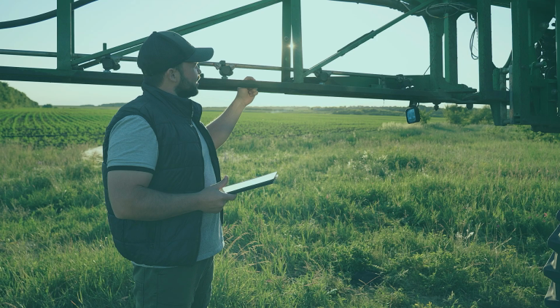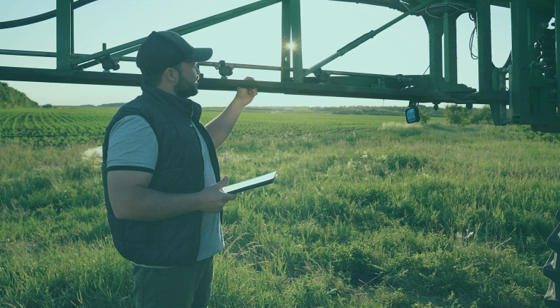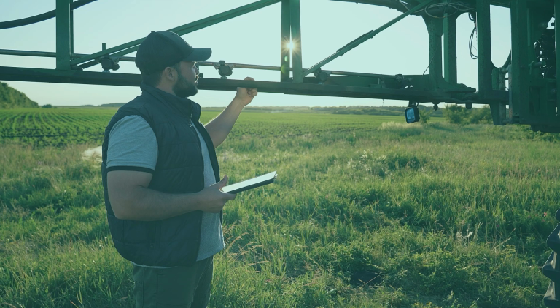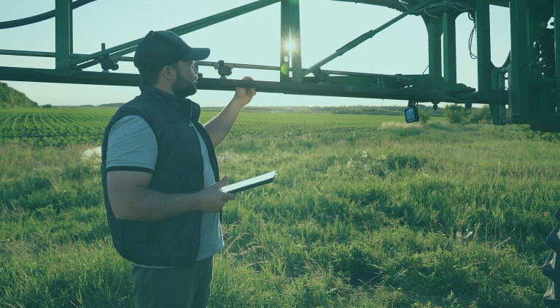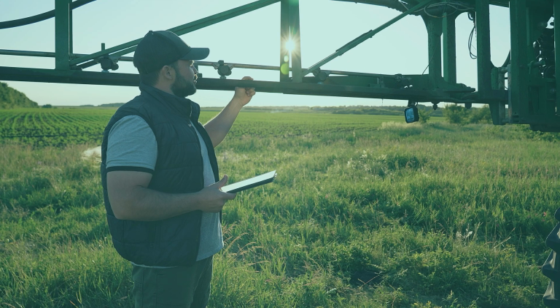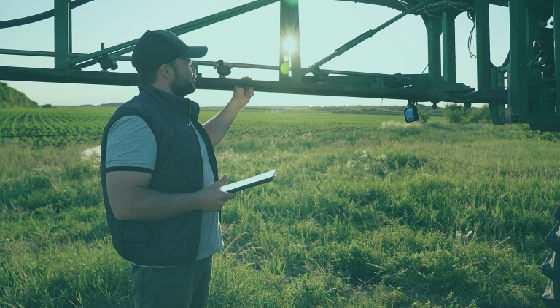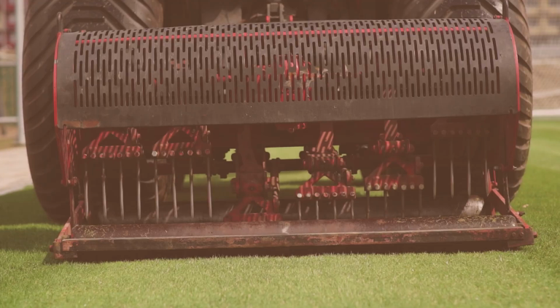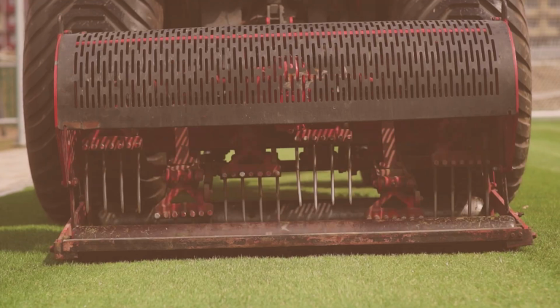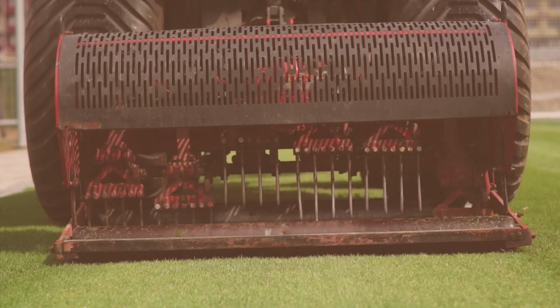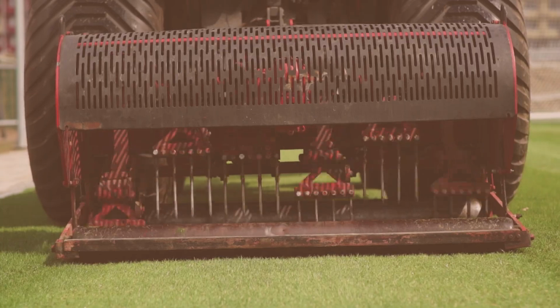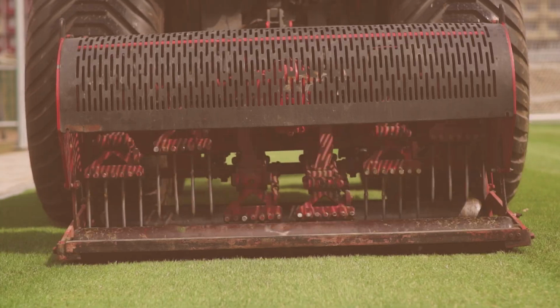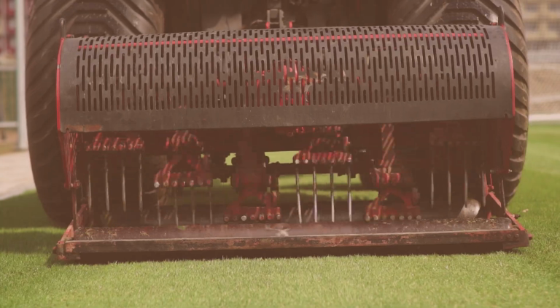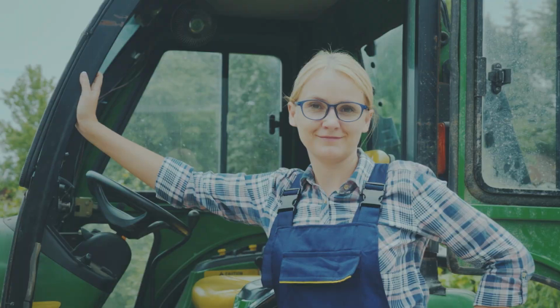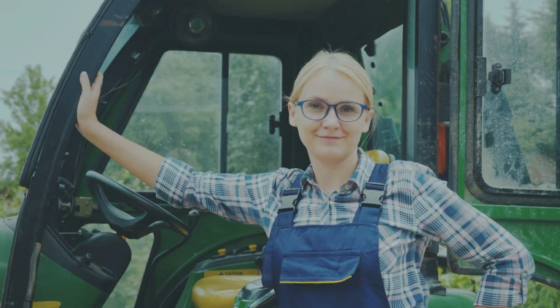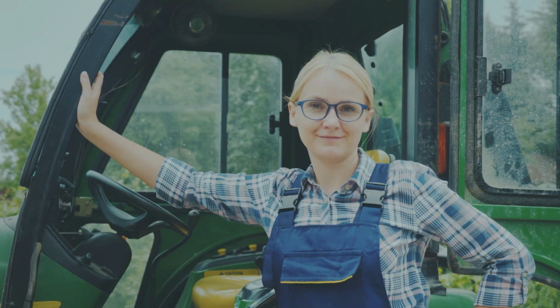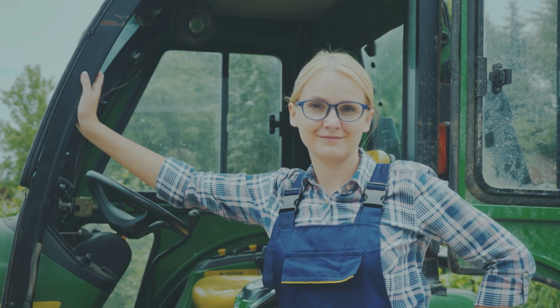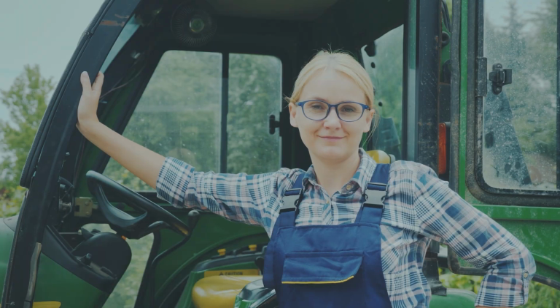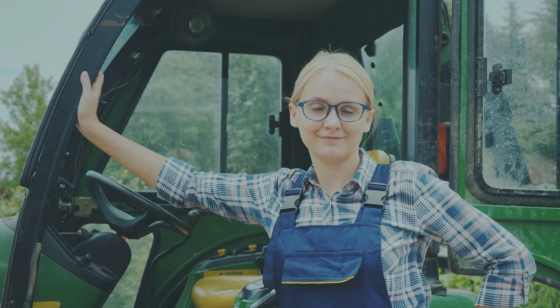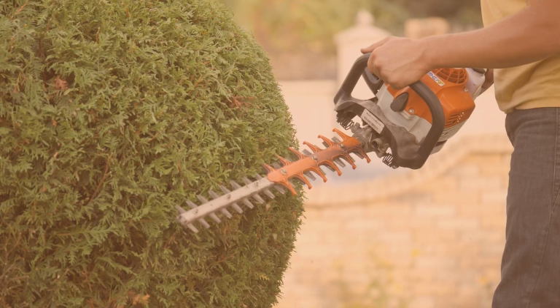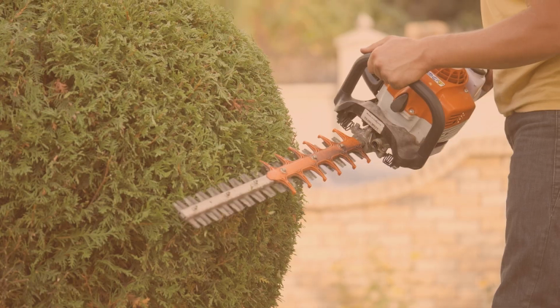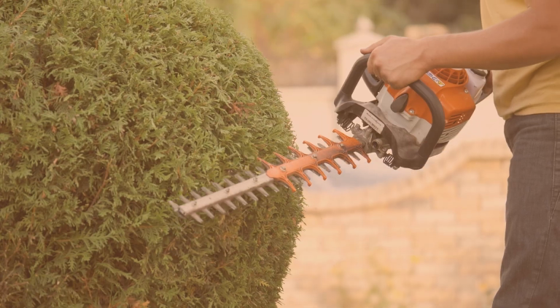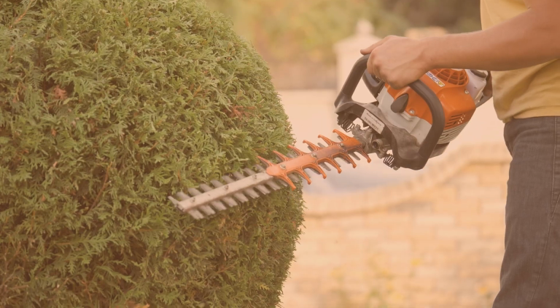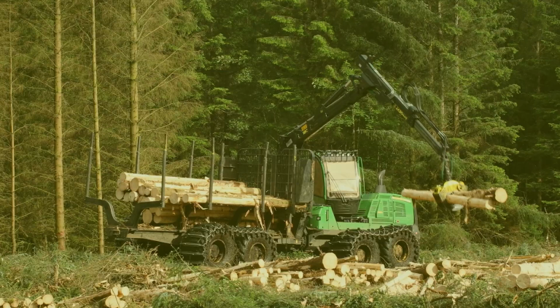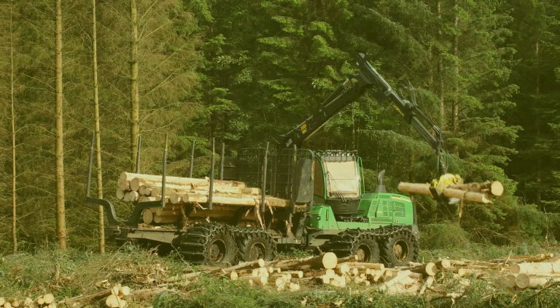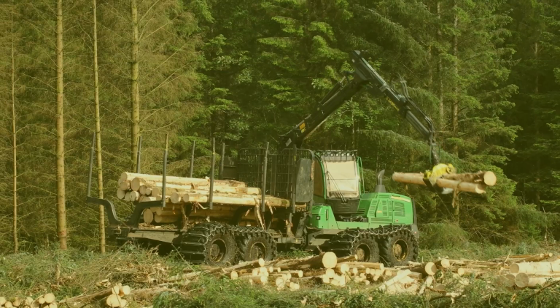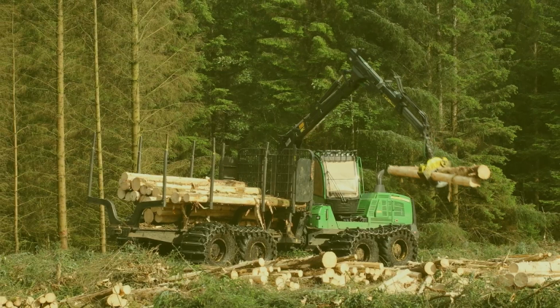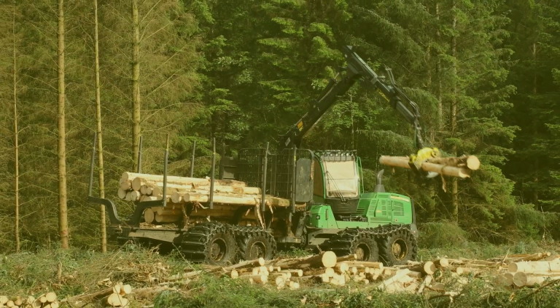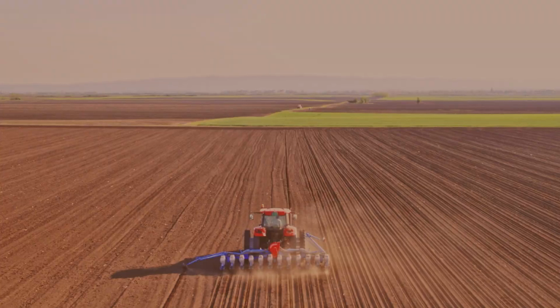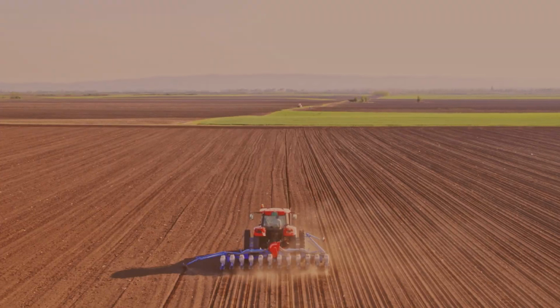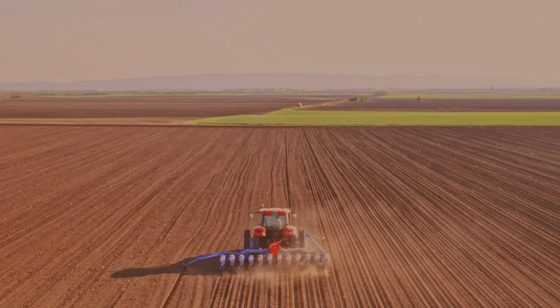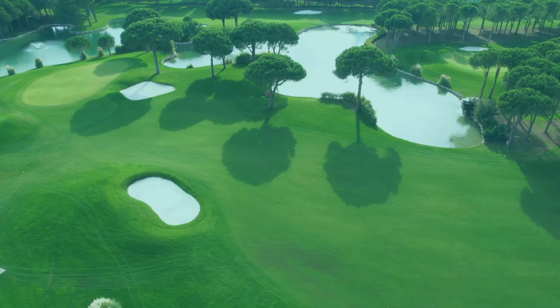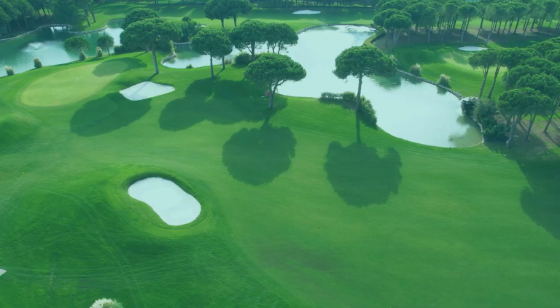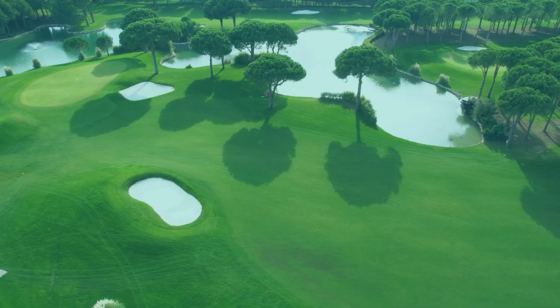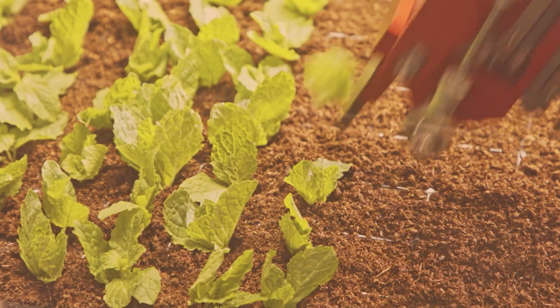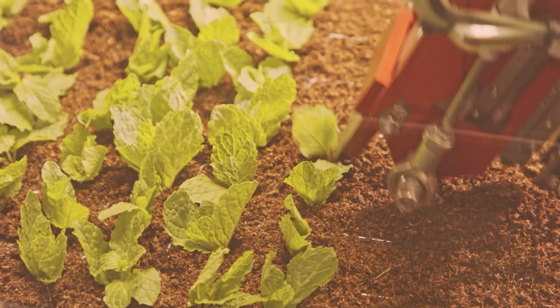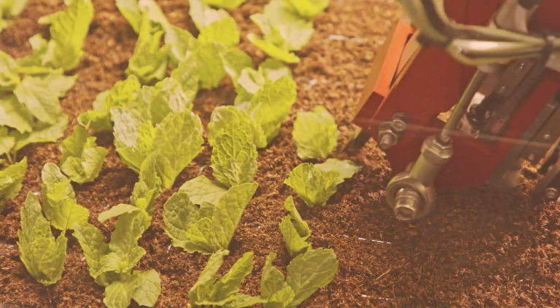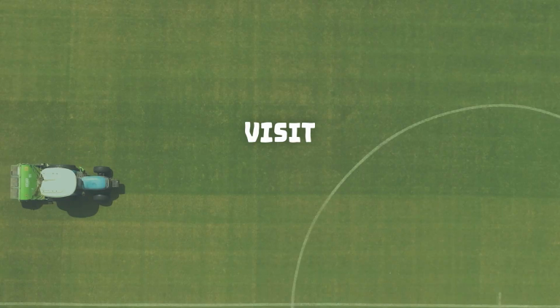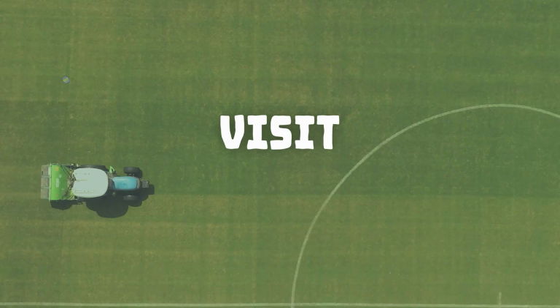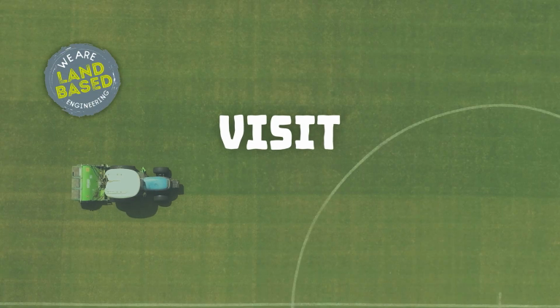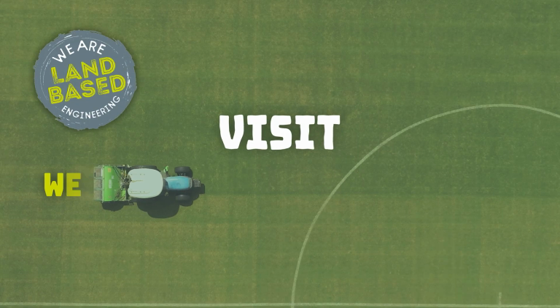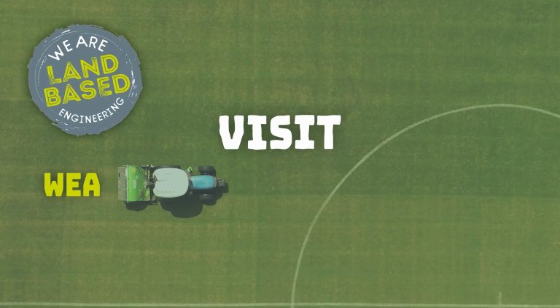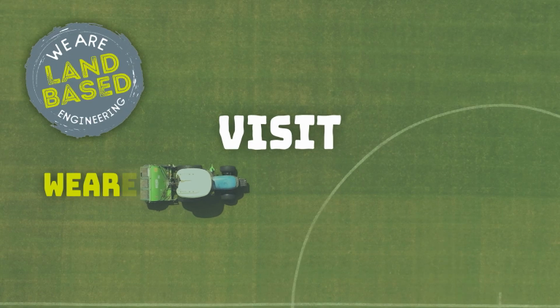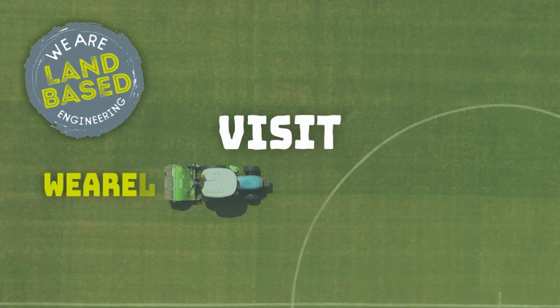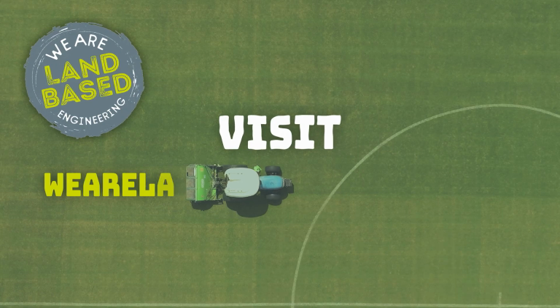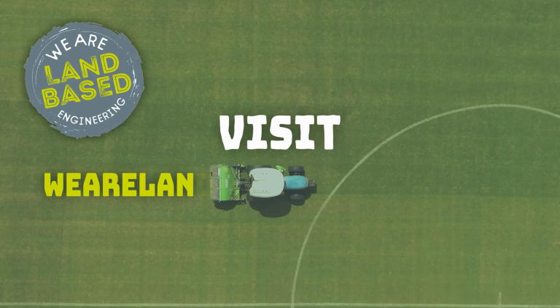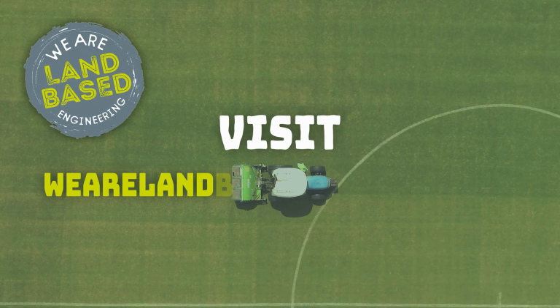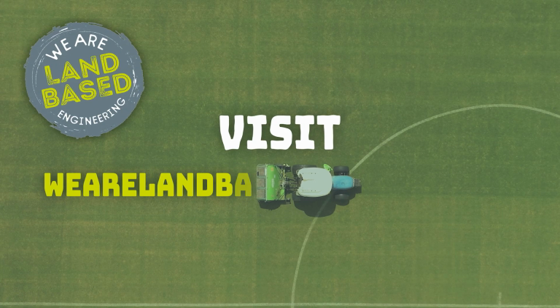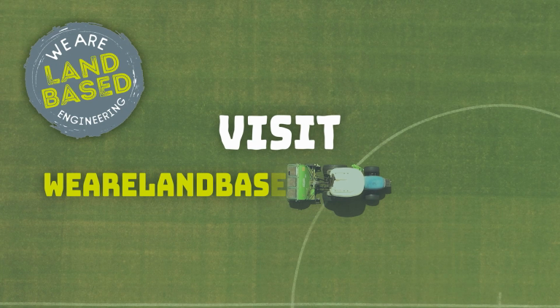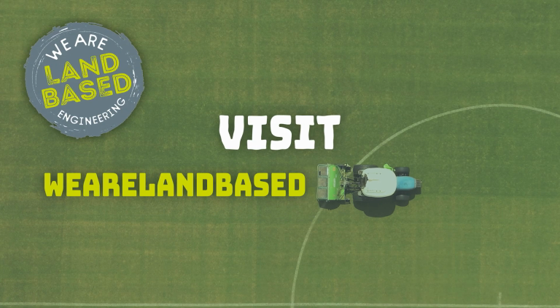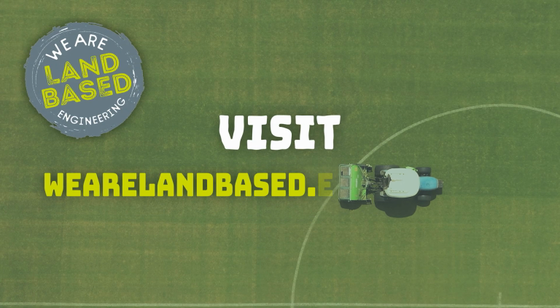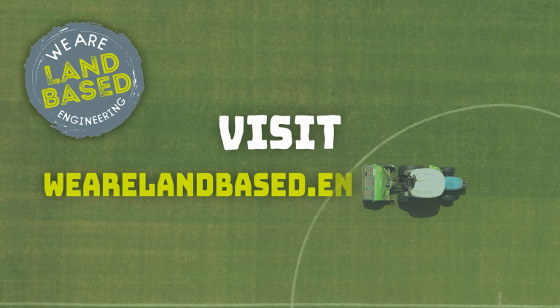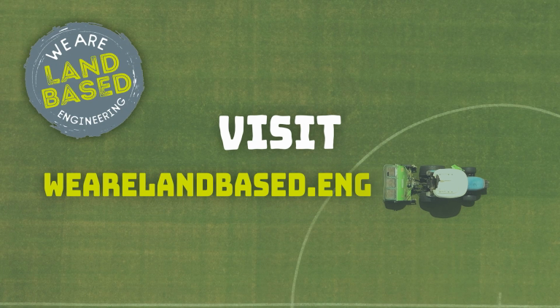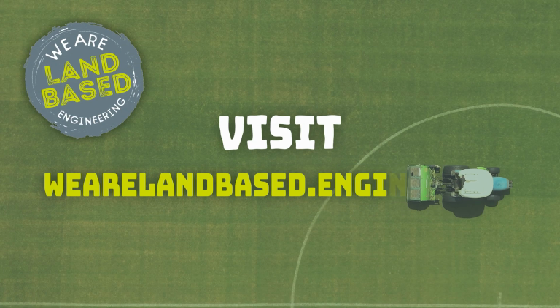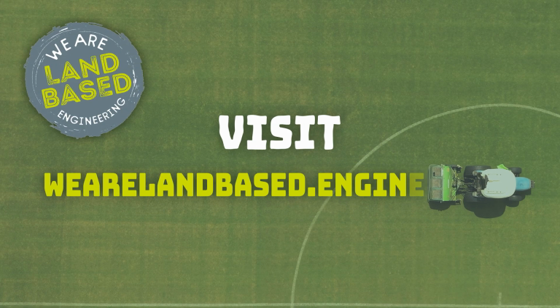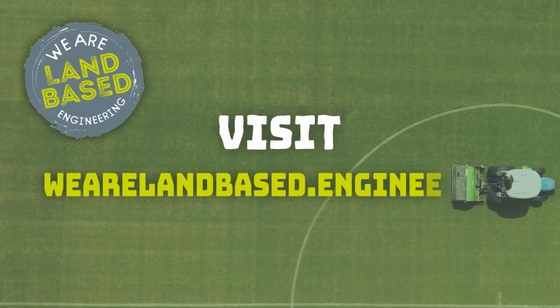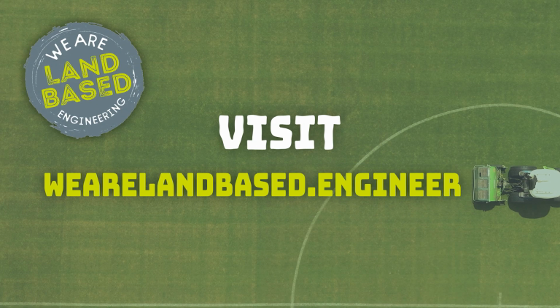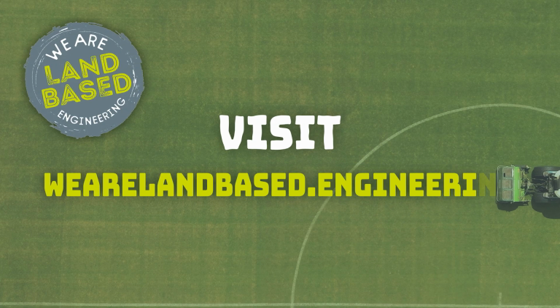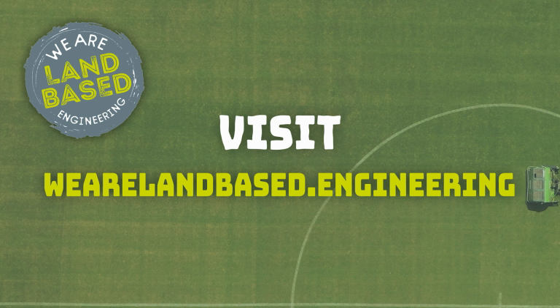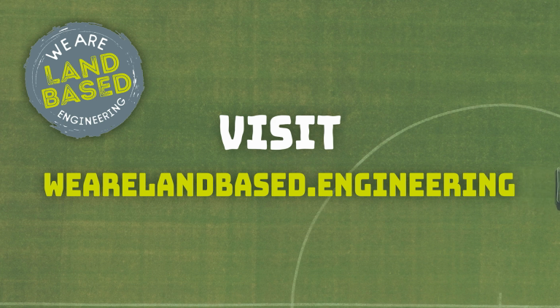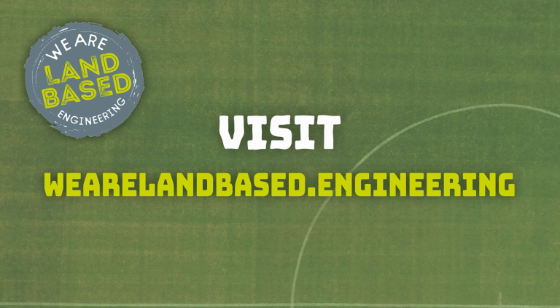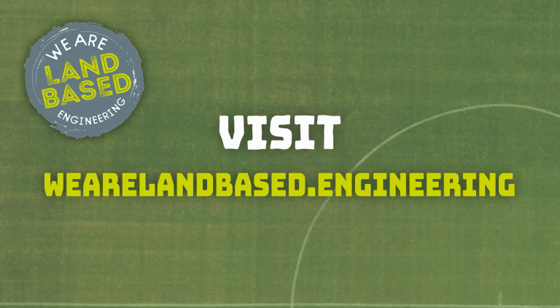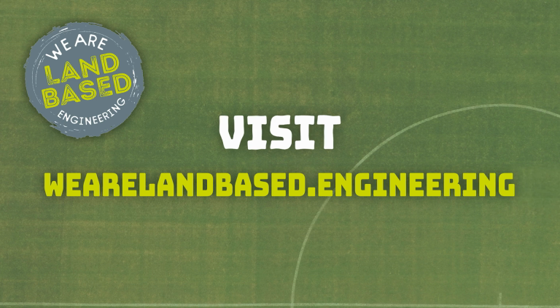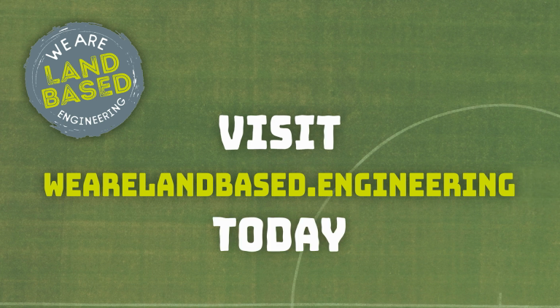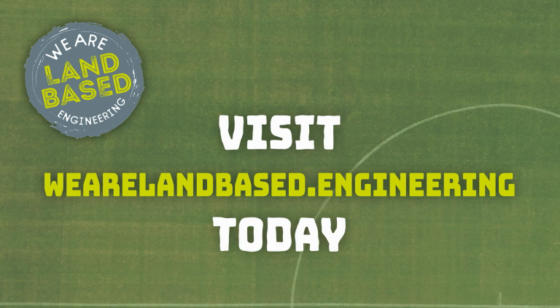To find out more about careers in land-based engineering, visit wearelandbased.engineering today.